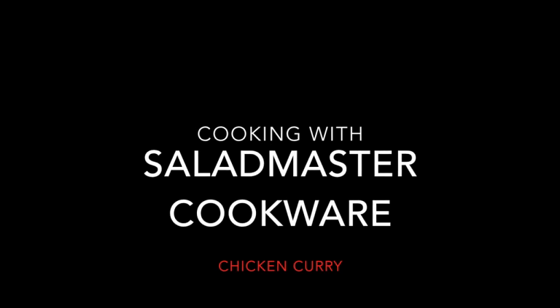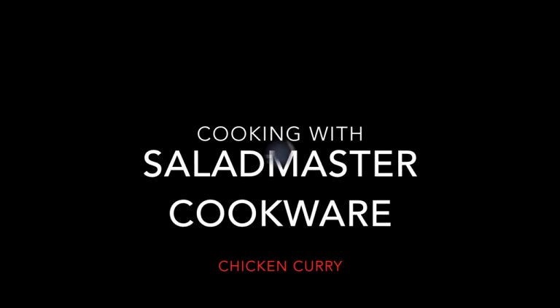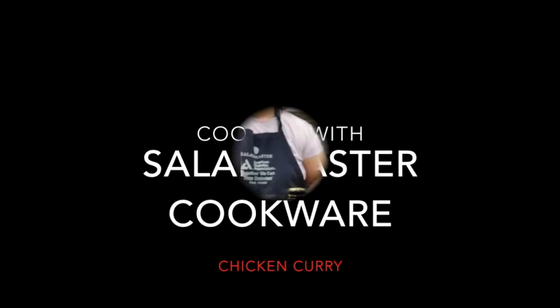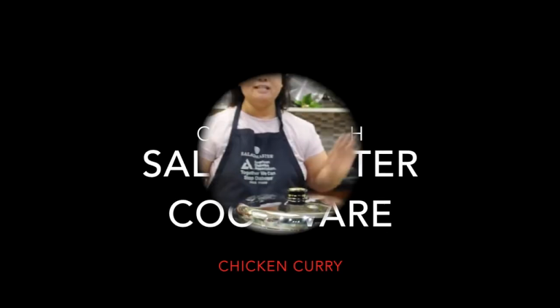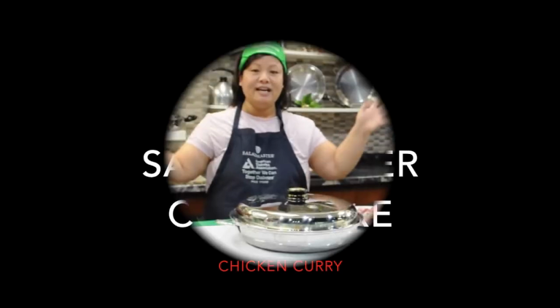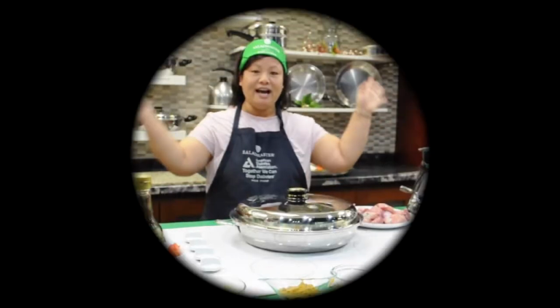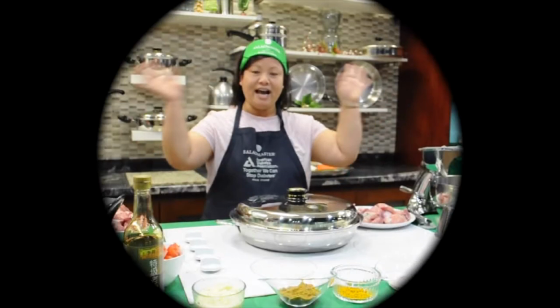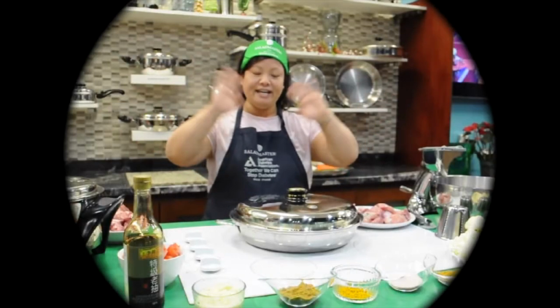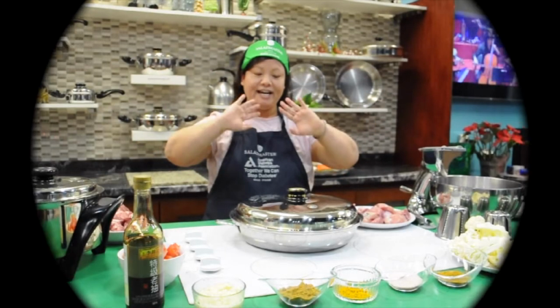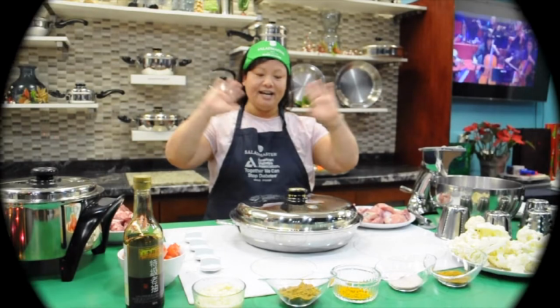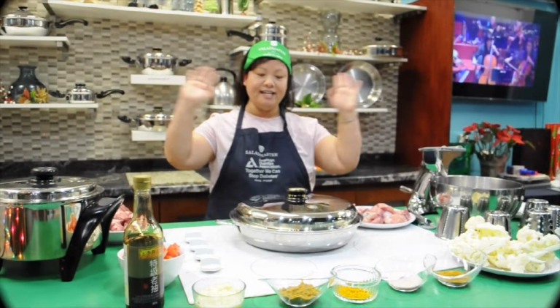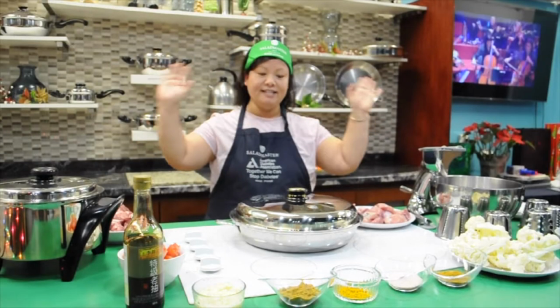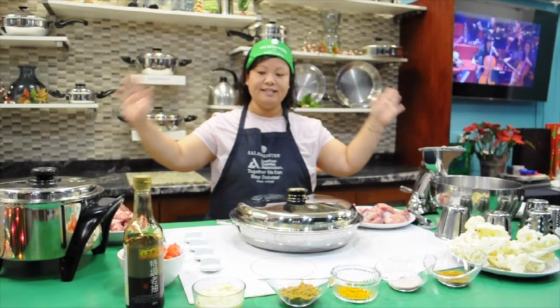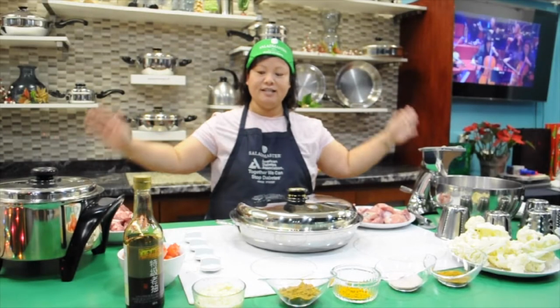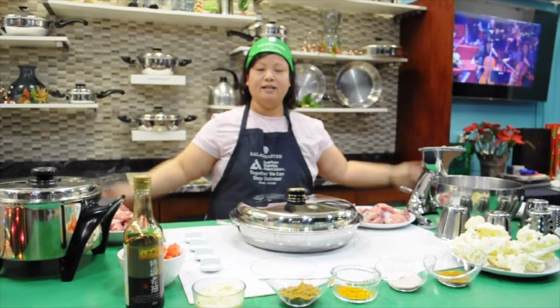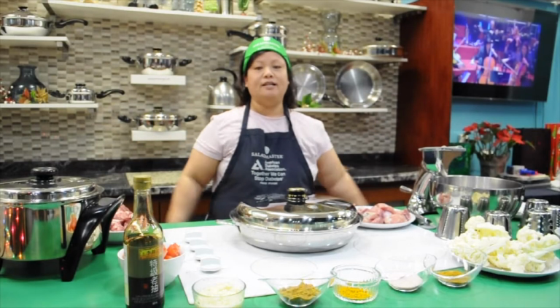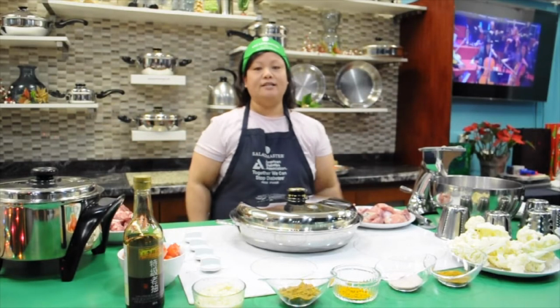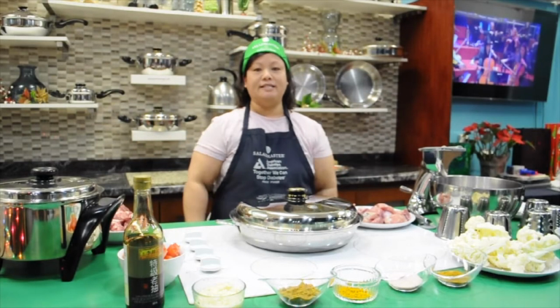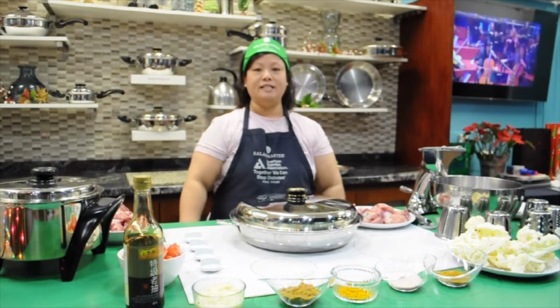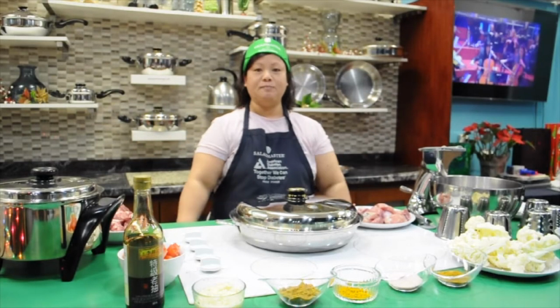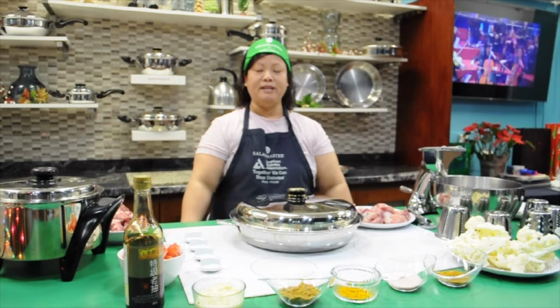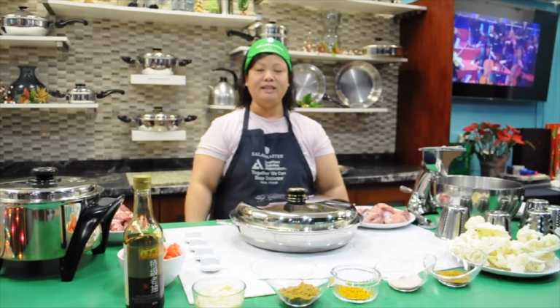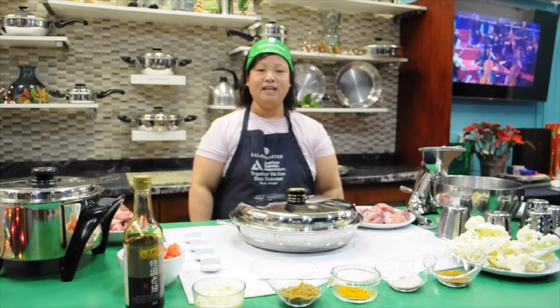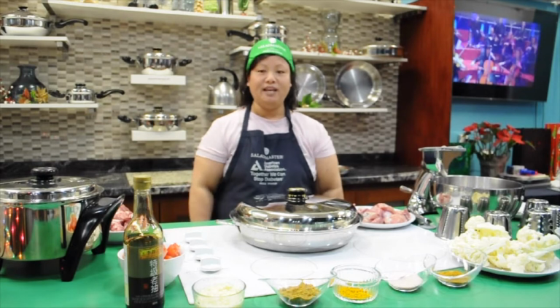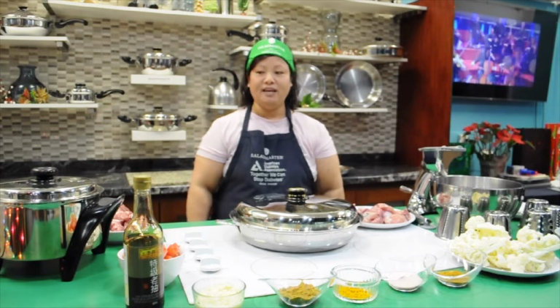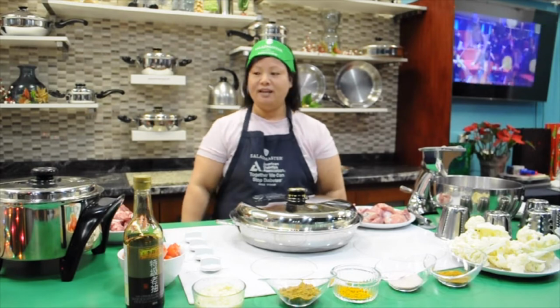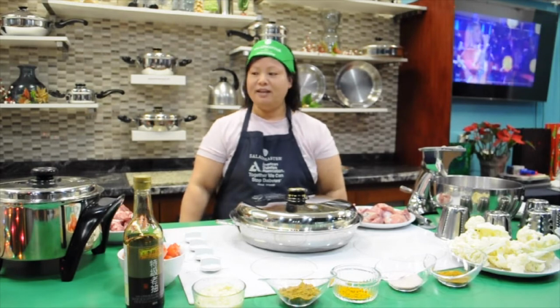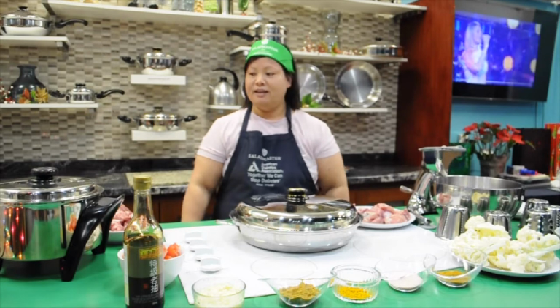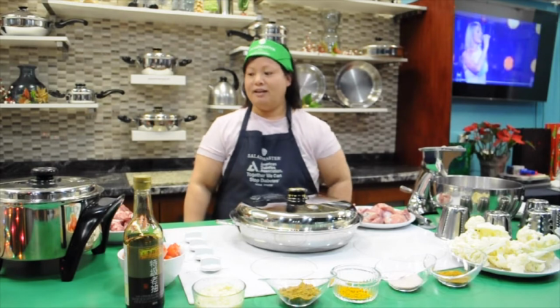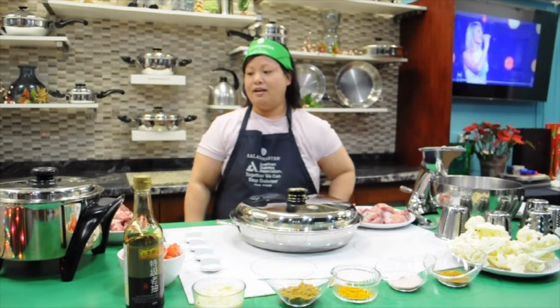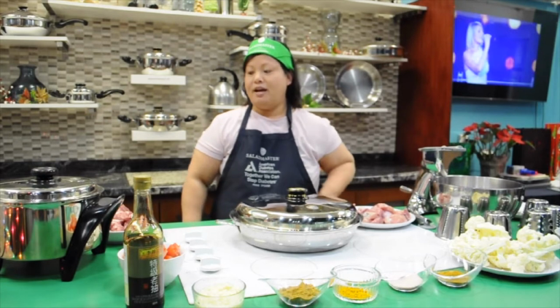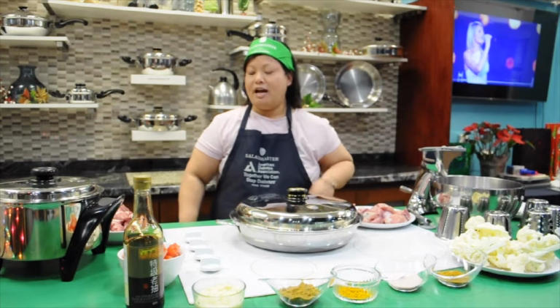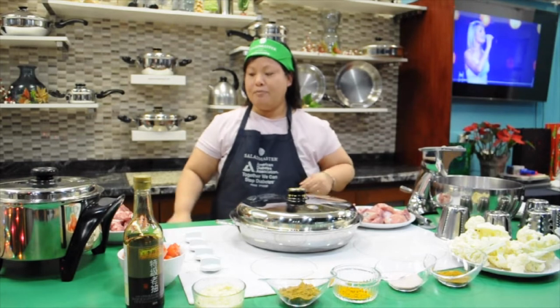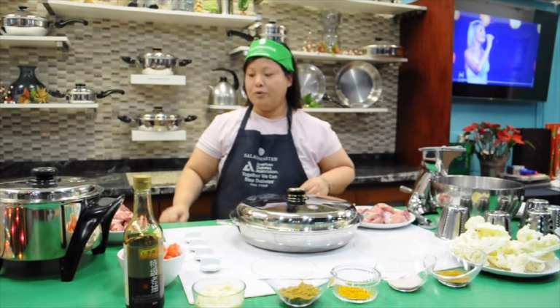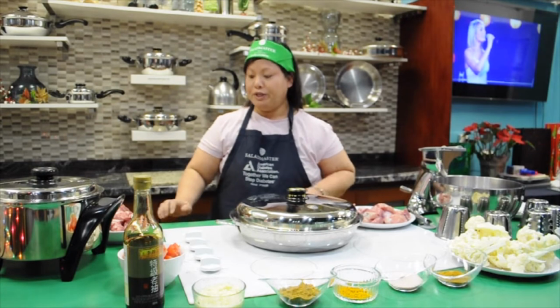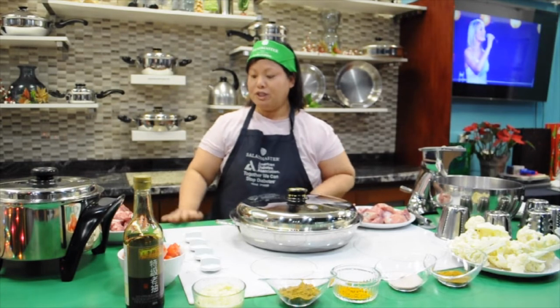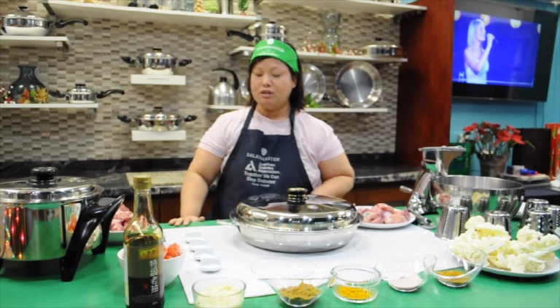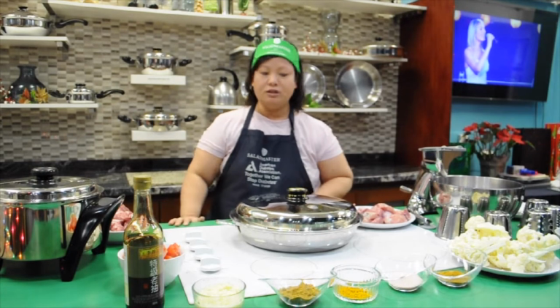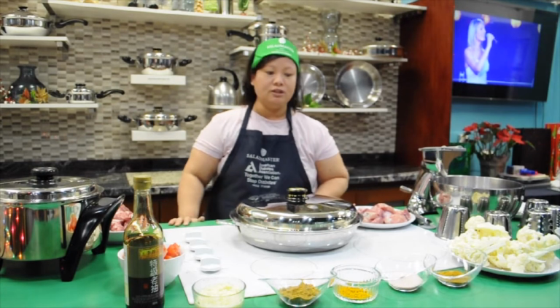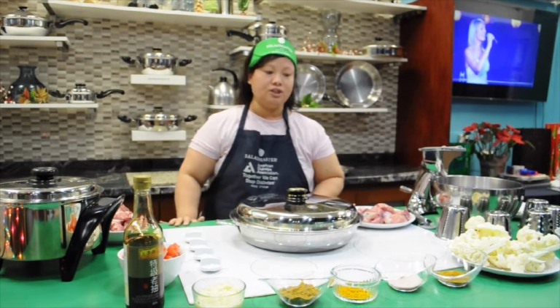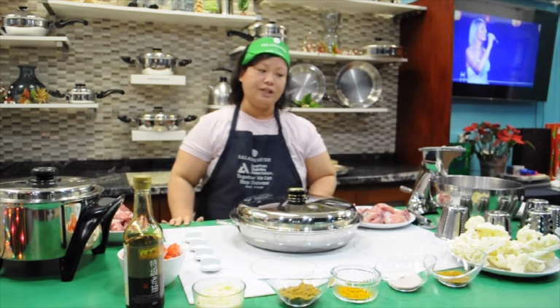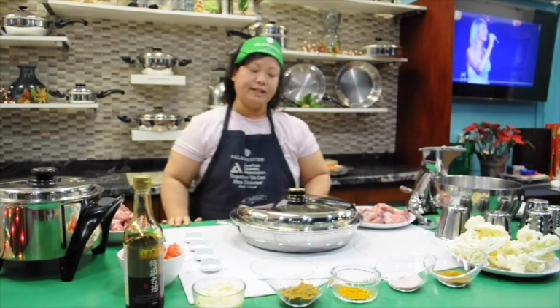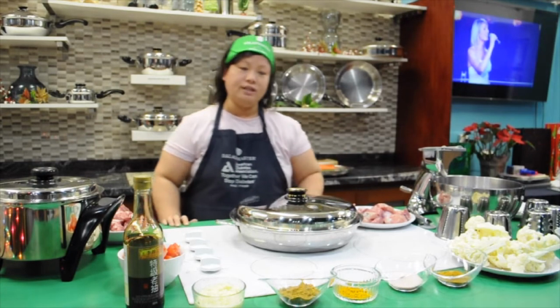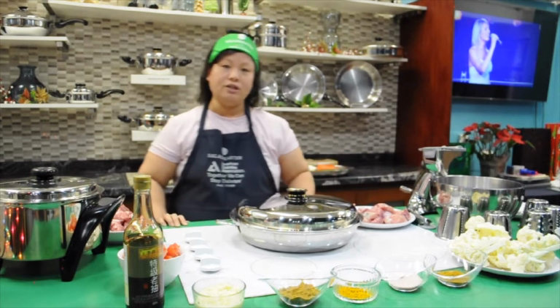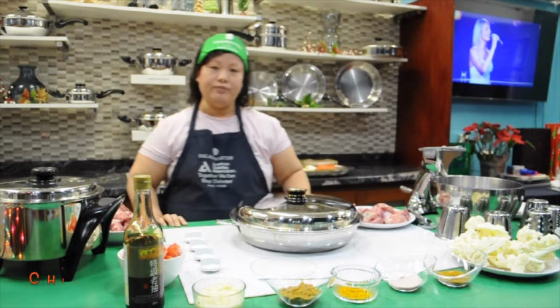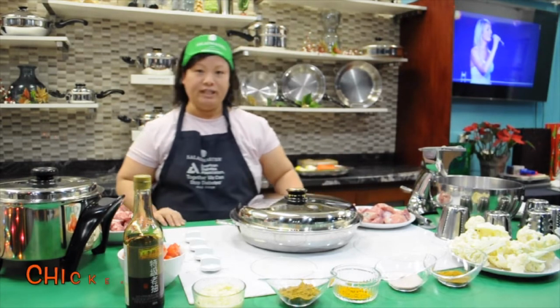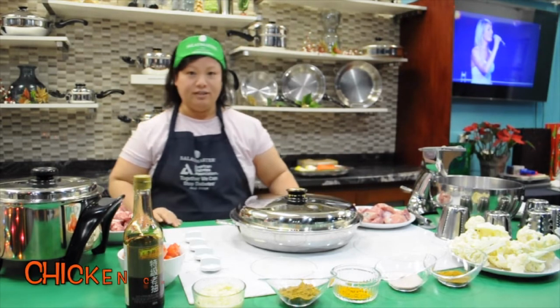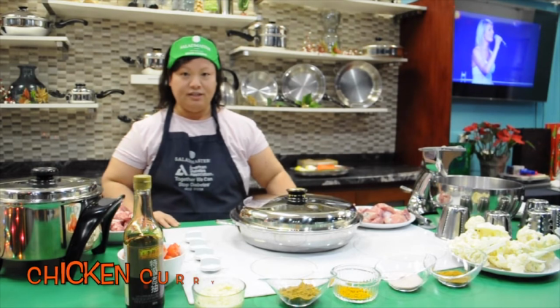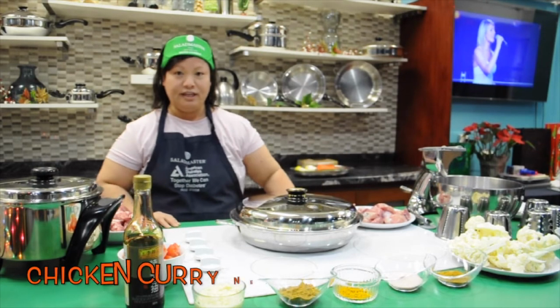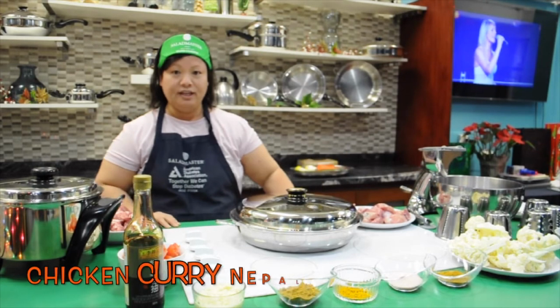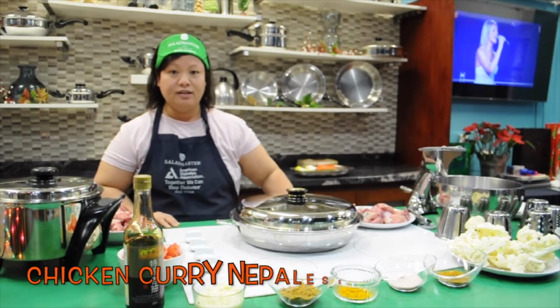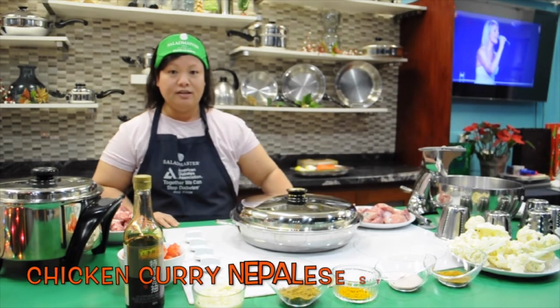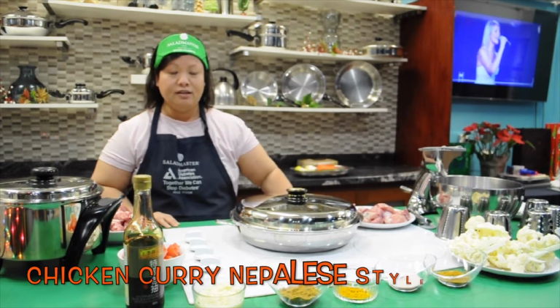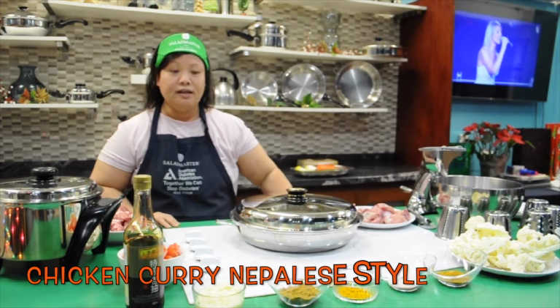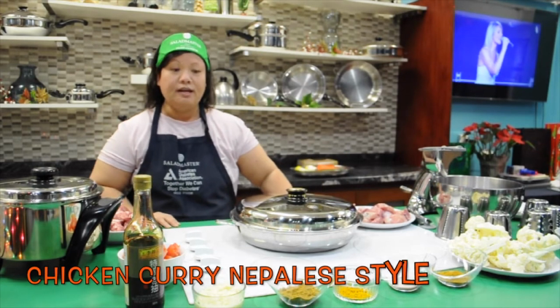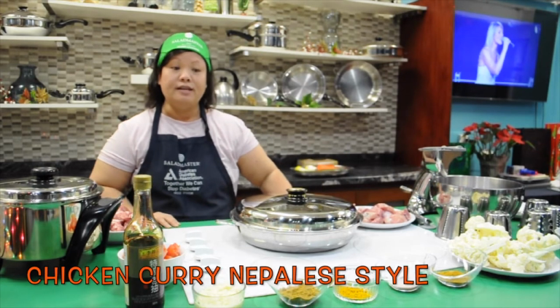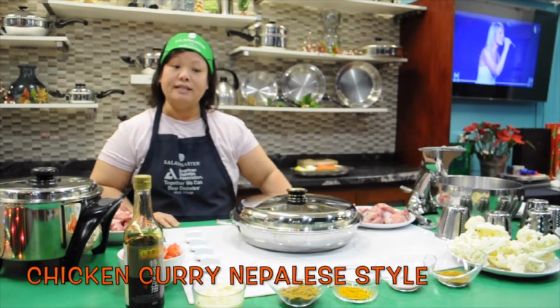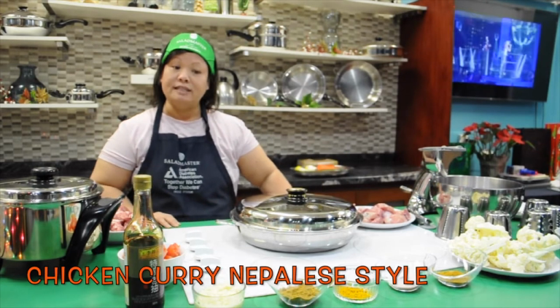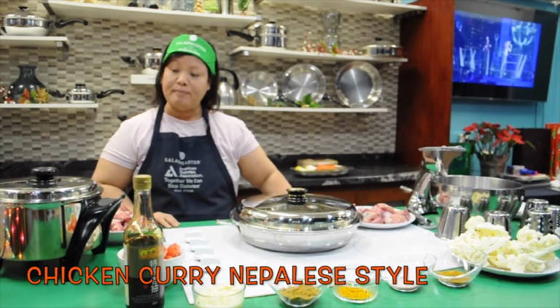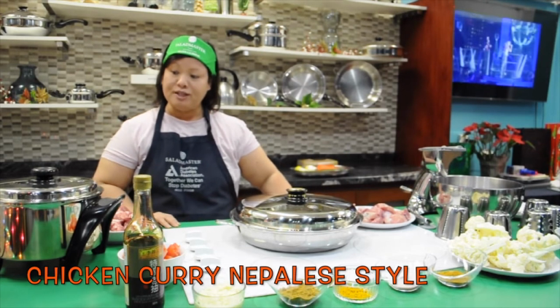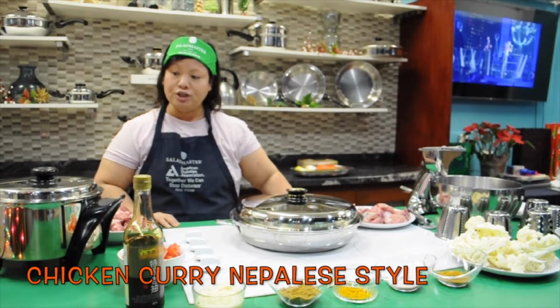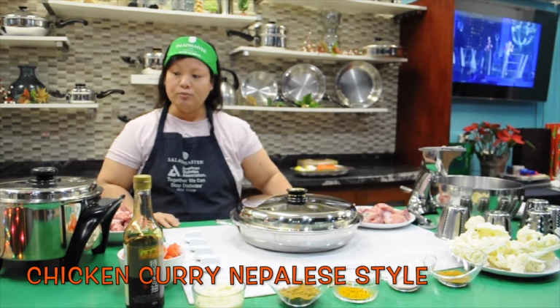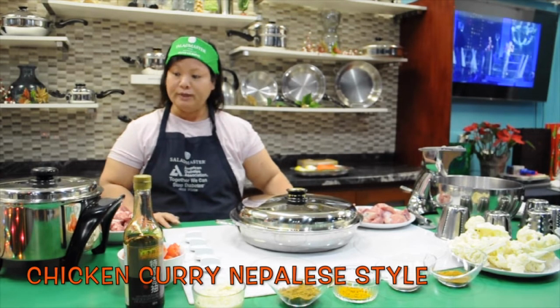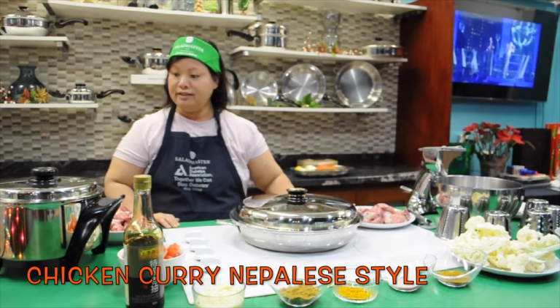Hi guys, this is Binti. I'm going to cook chicken curry today. It's a special one.